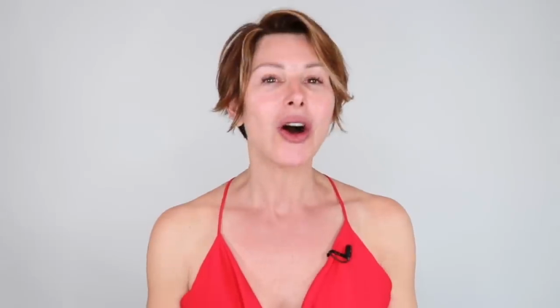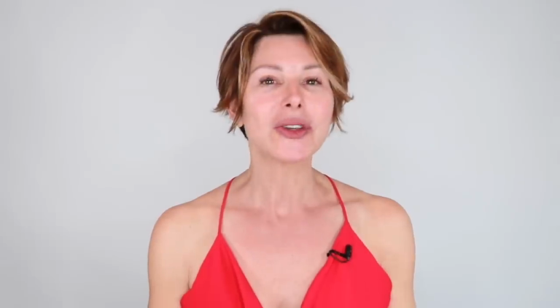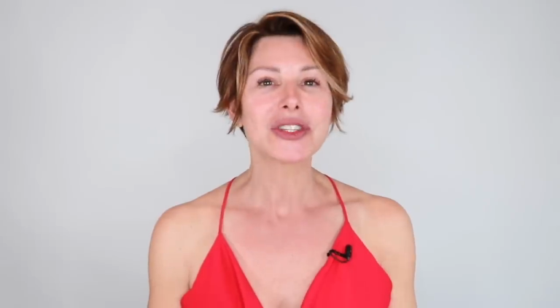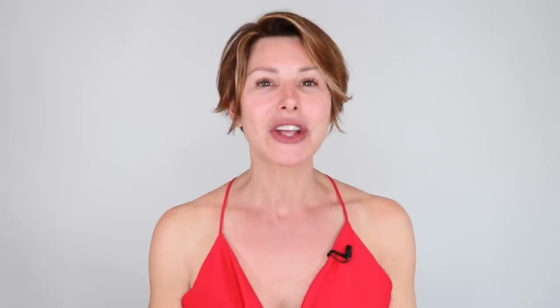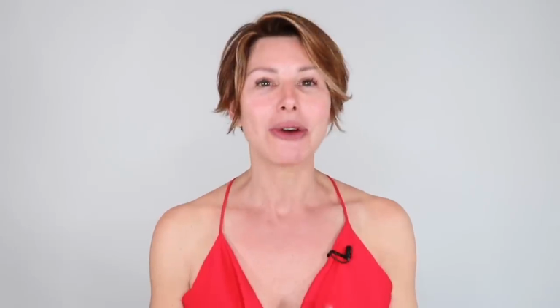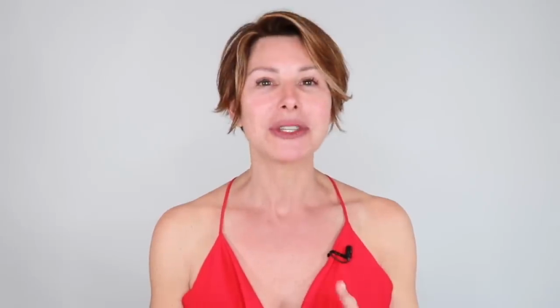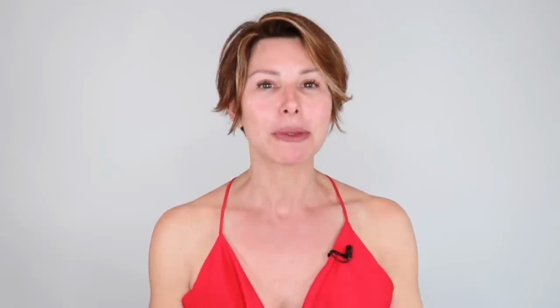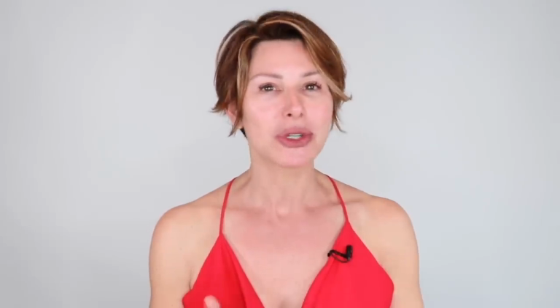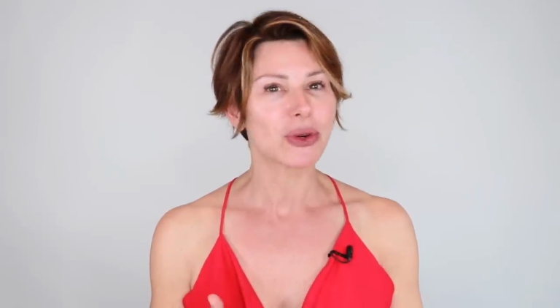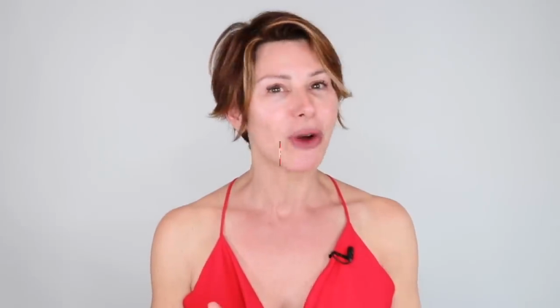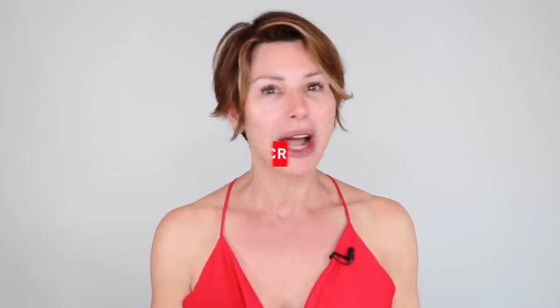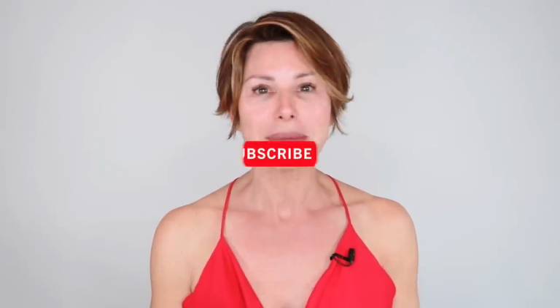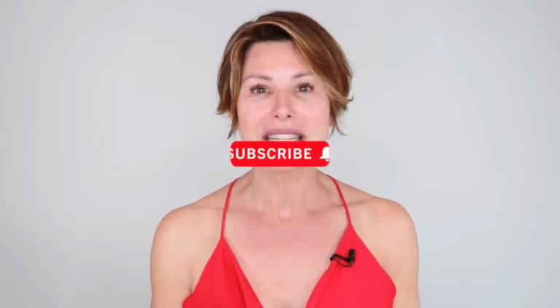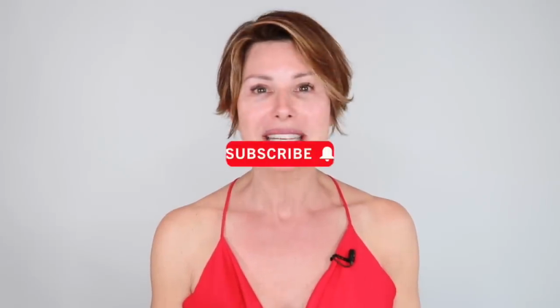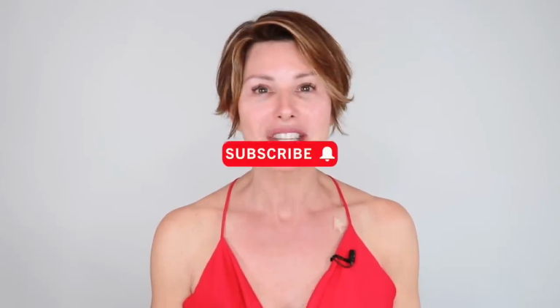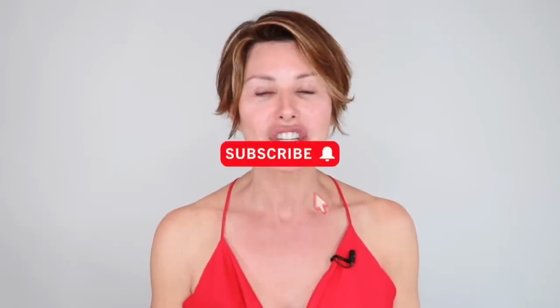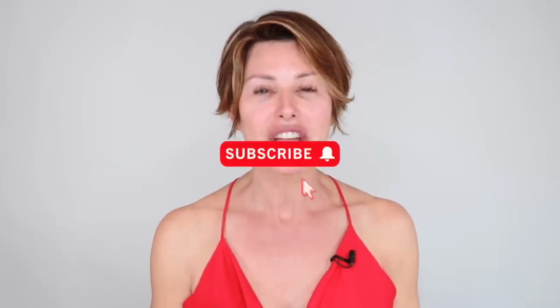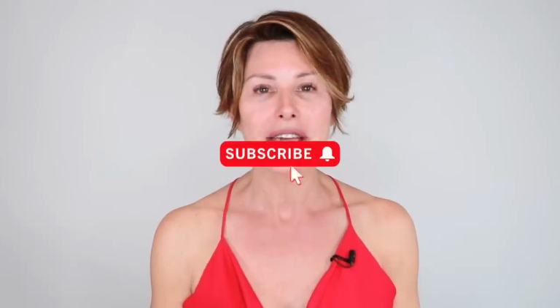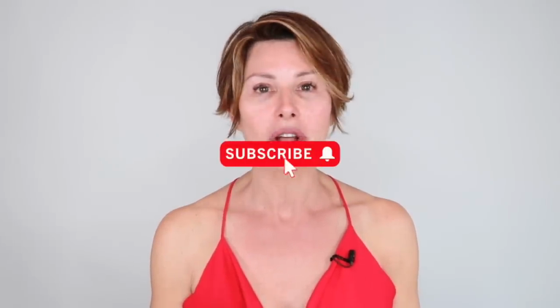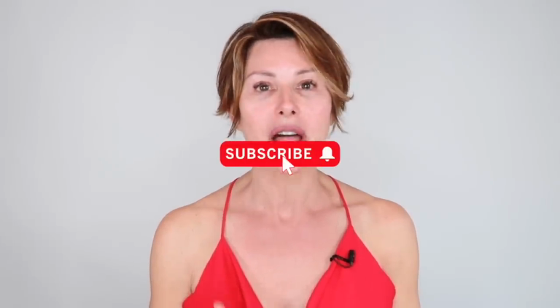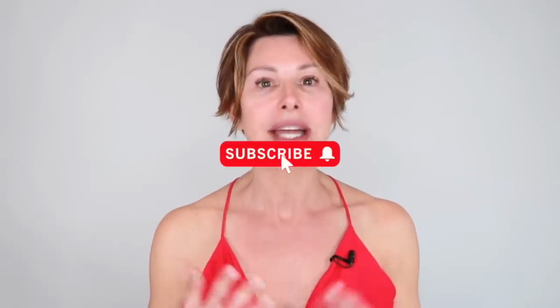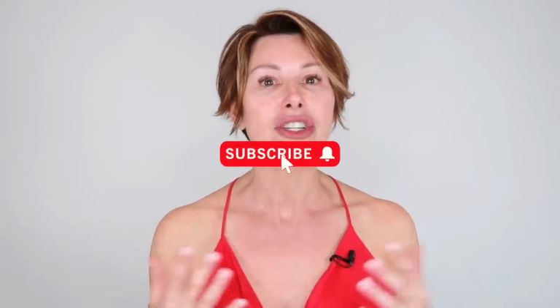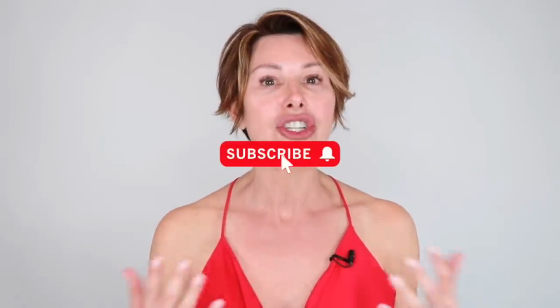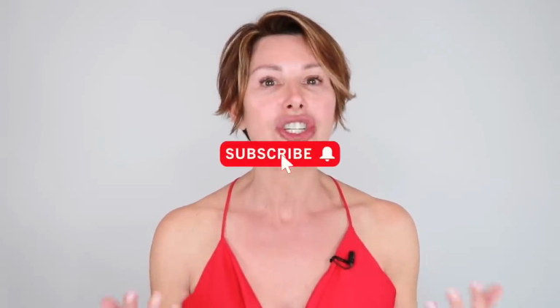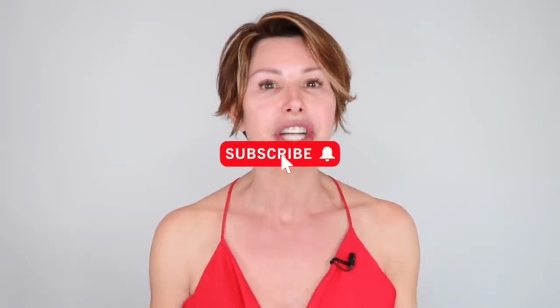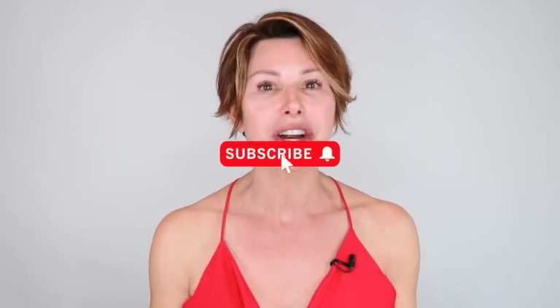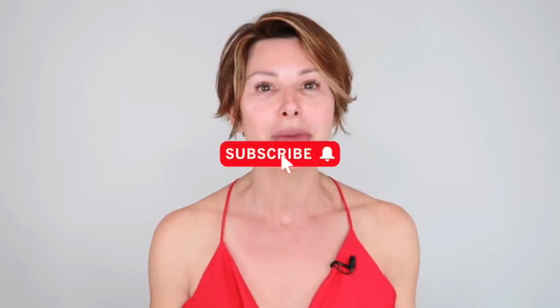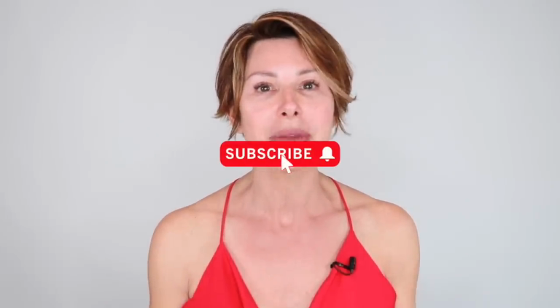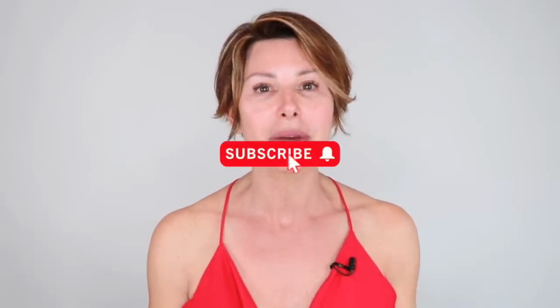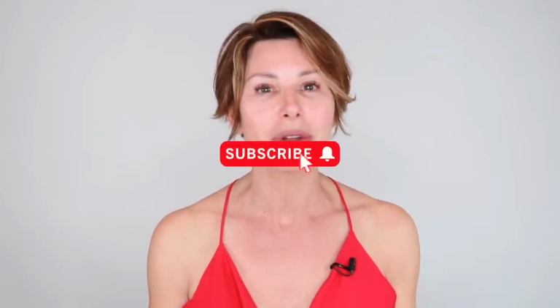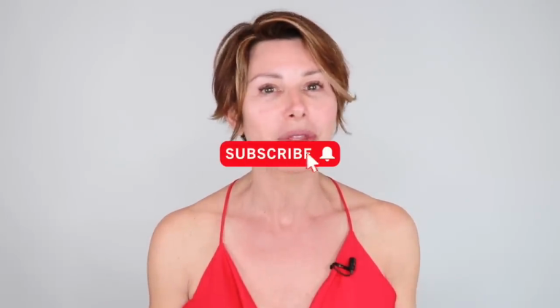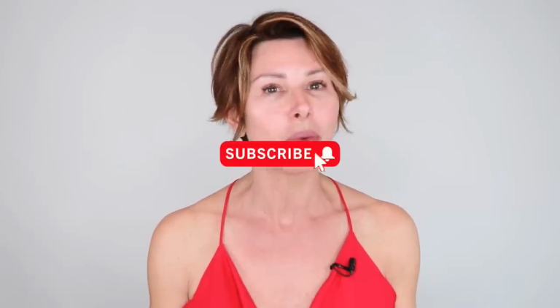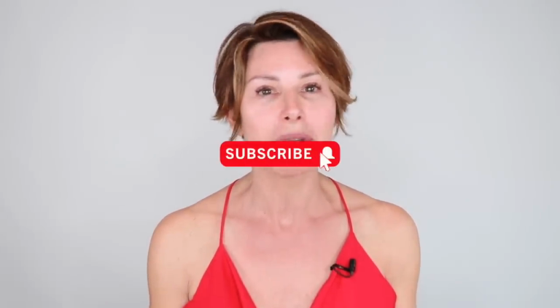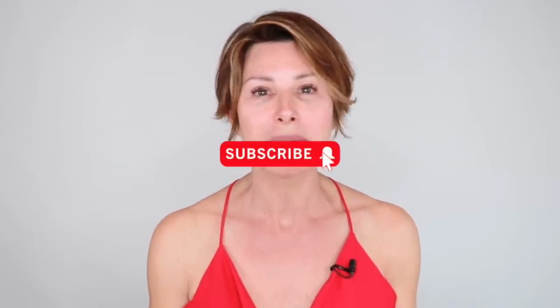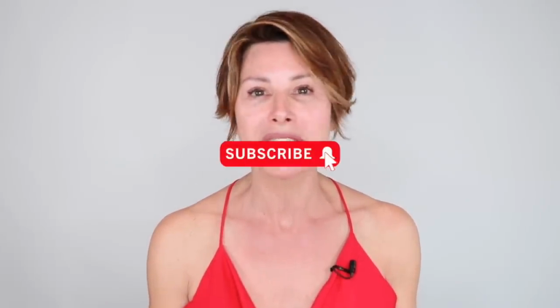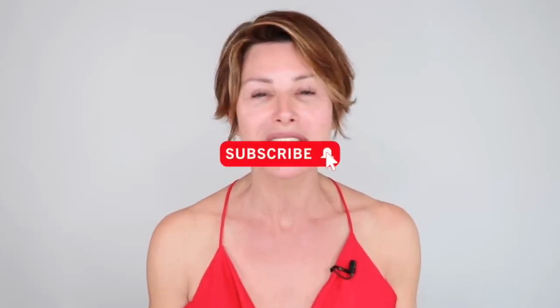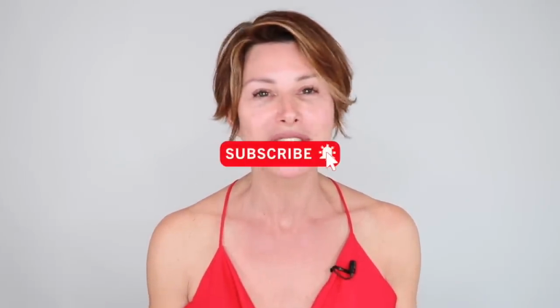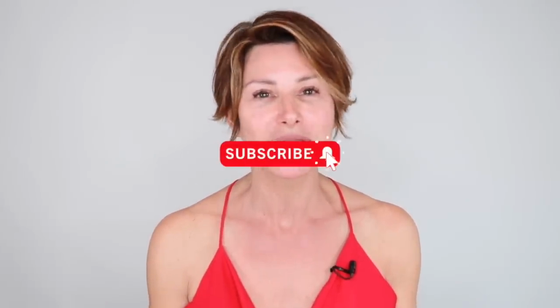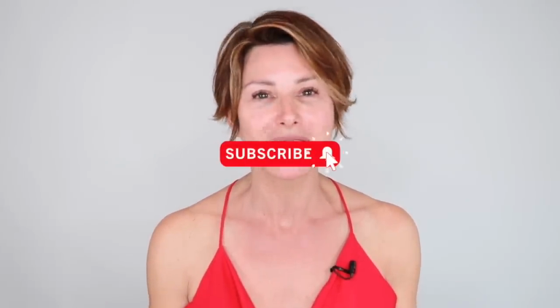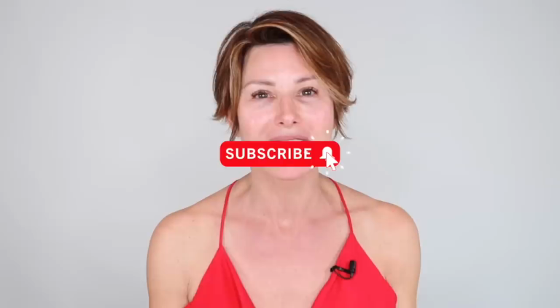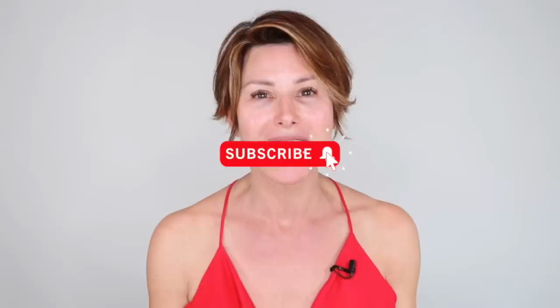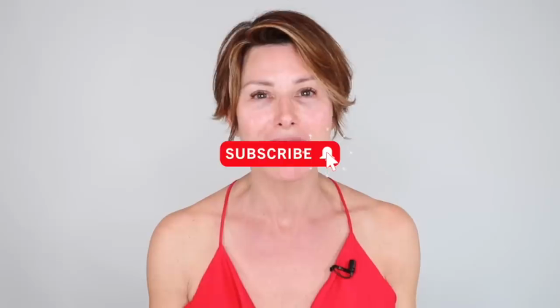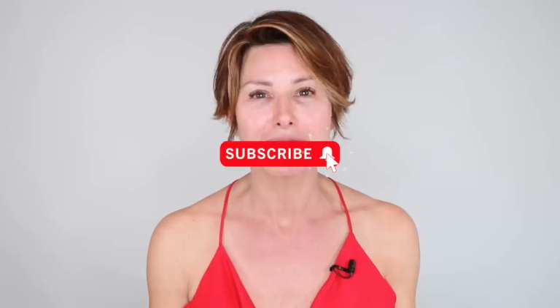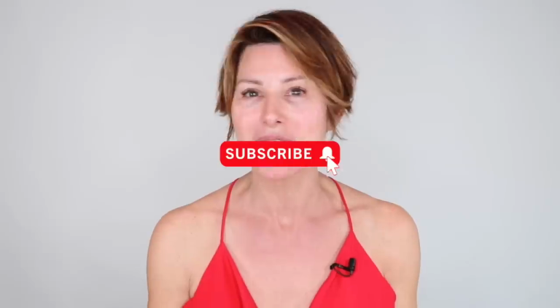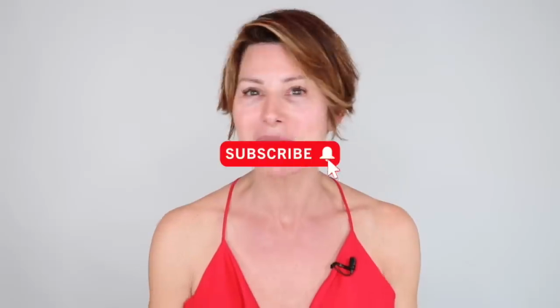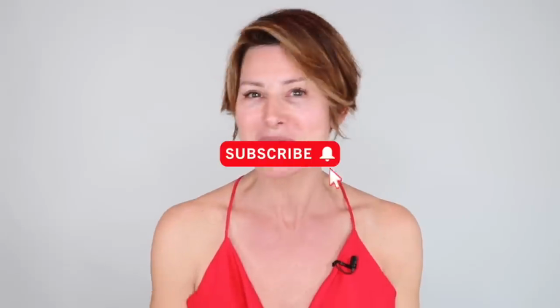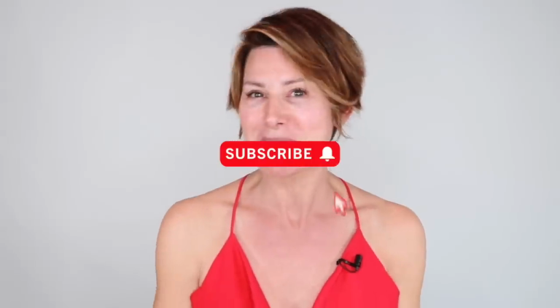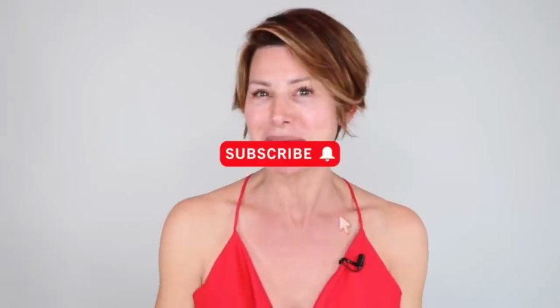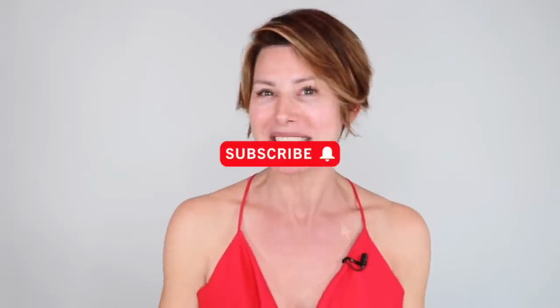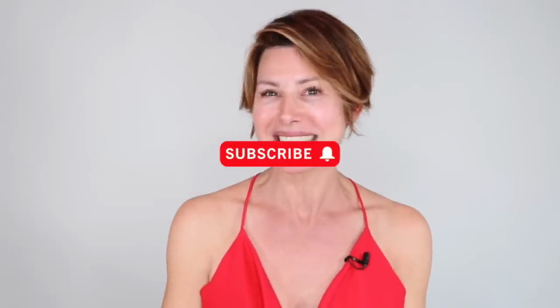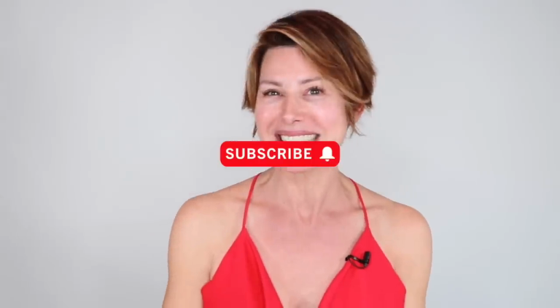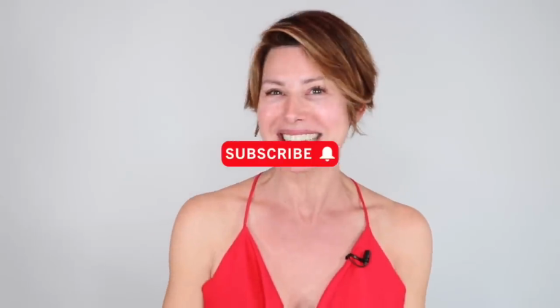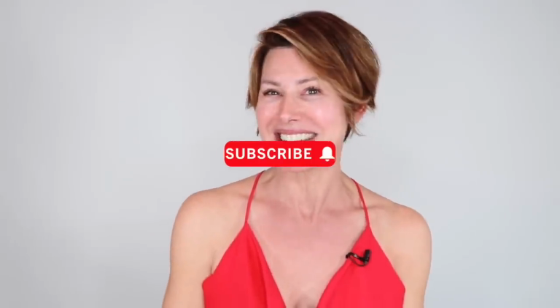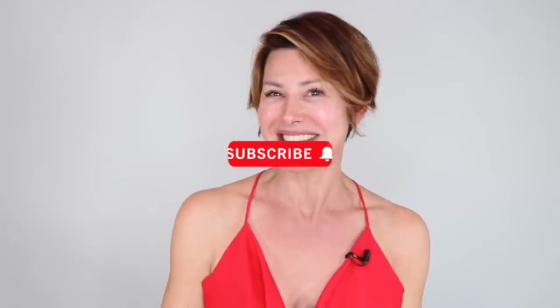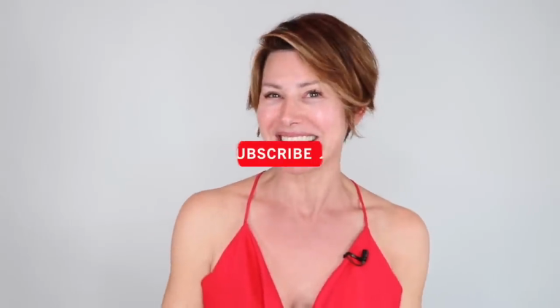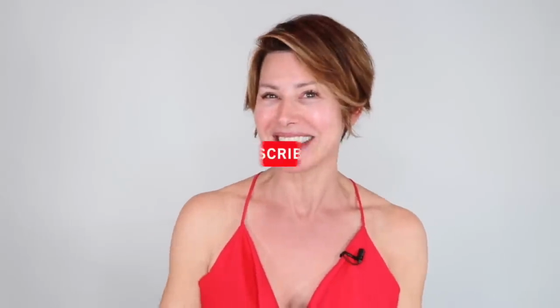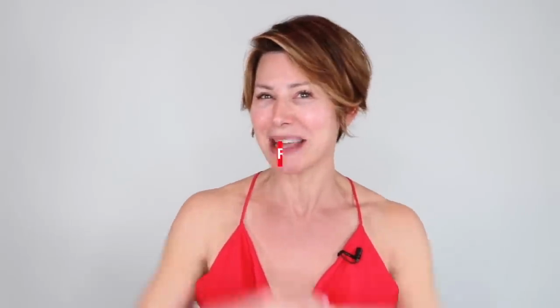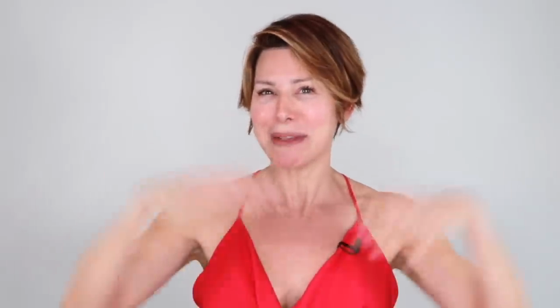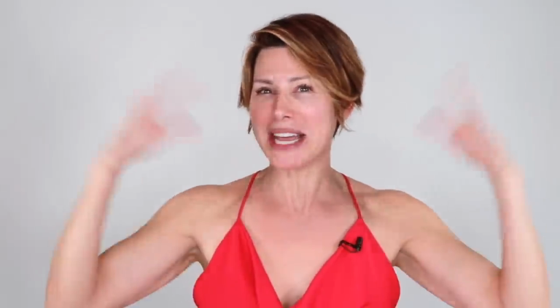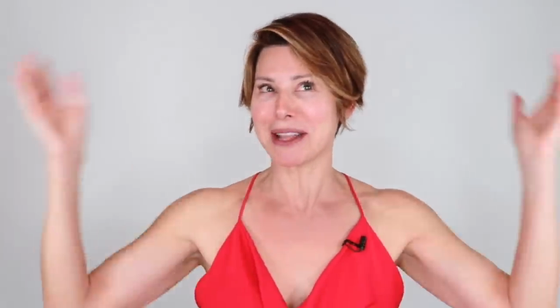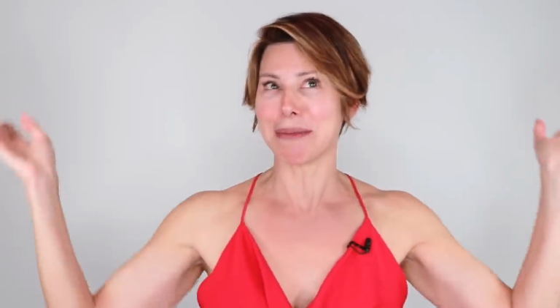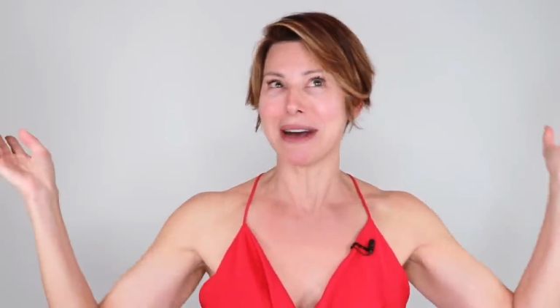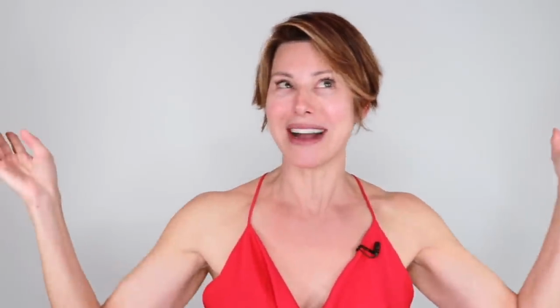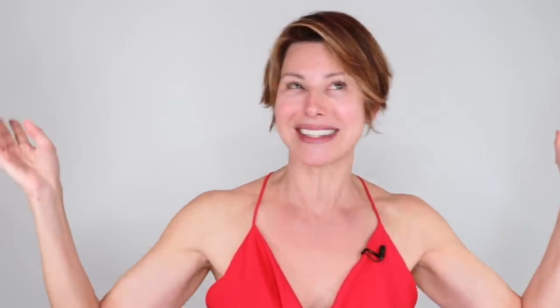Subscribe to this channel and share me with the women in your life. Don't keep me a secret — let me out of the box.